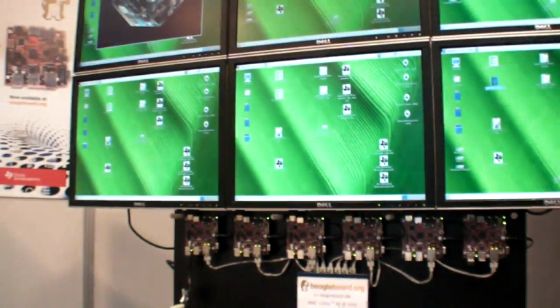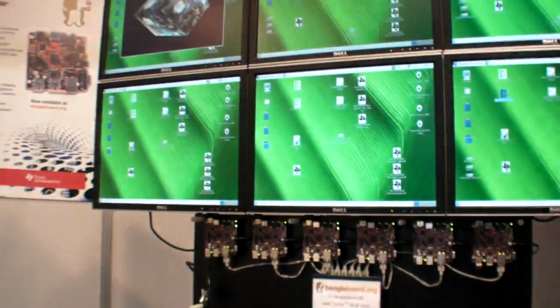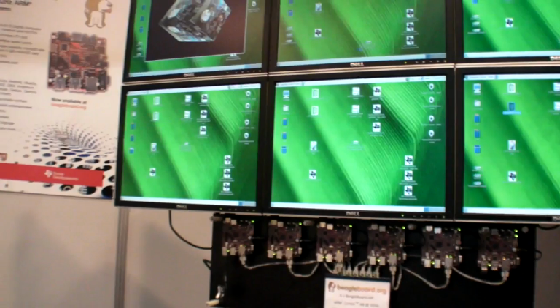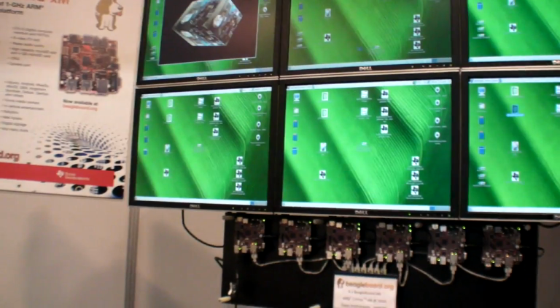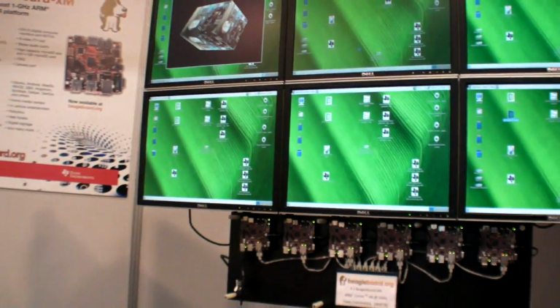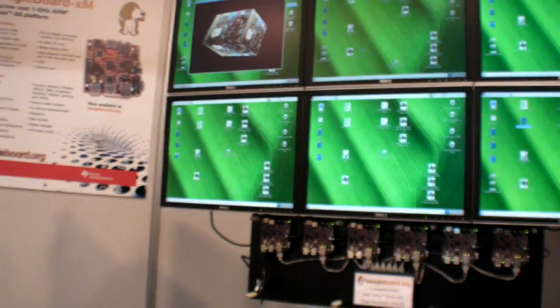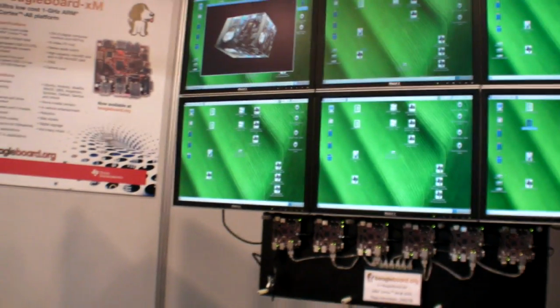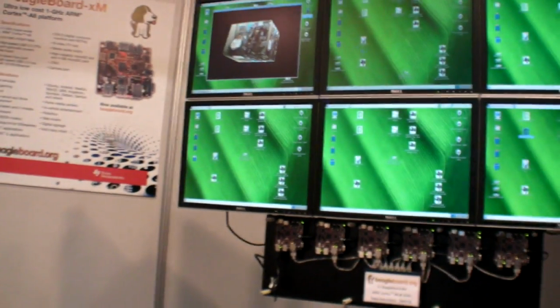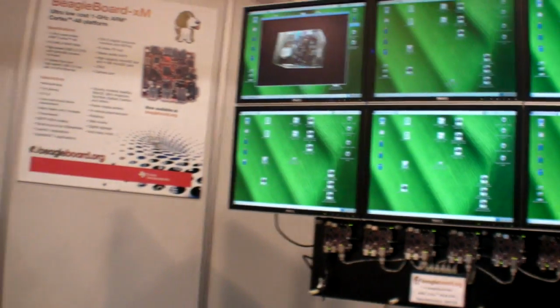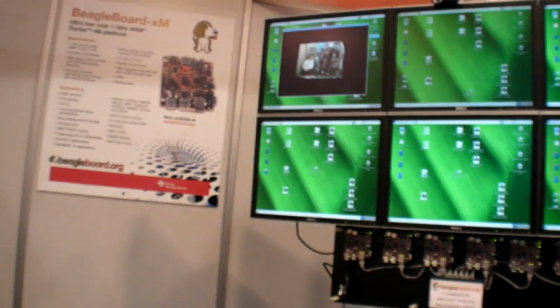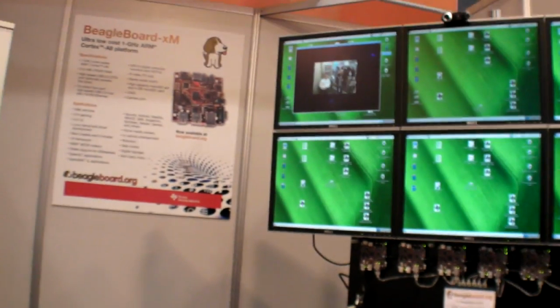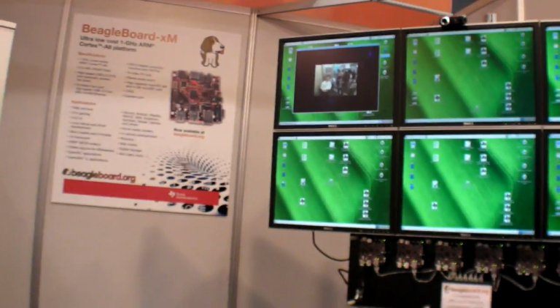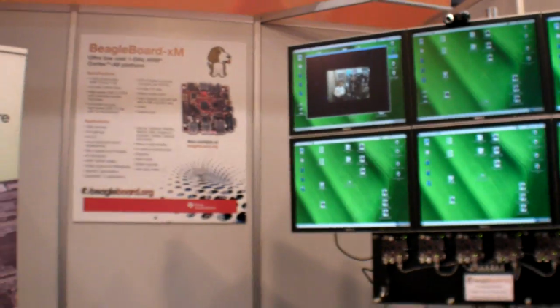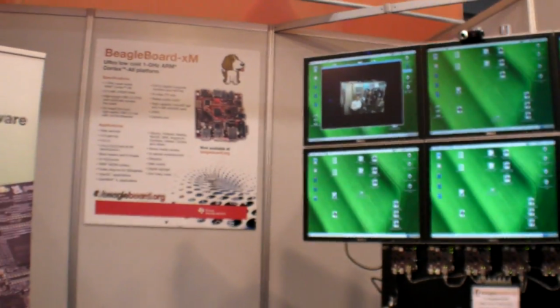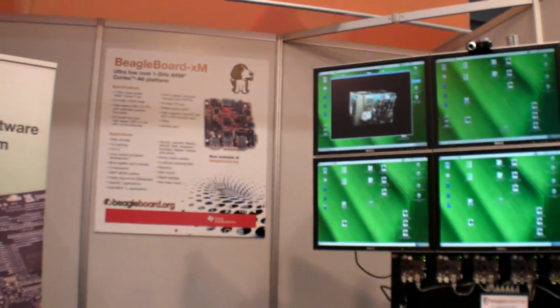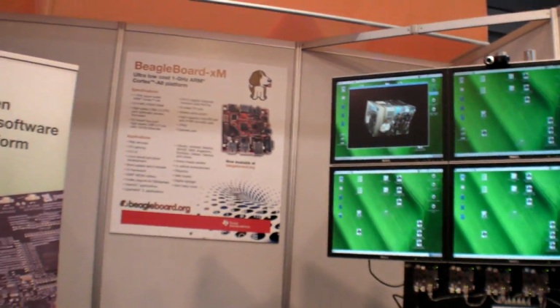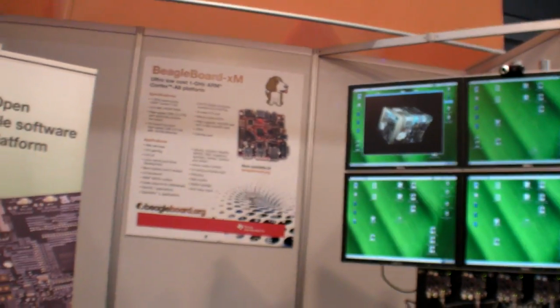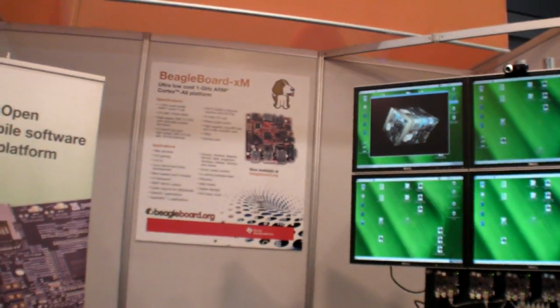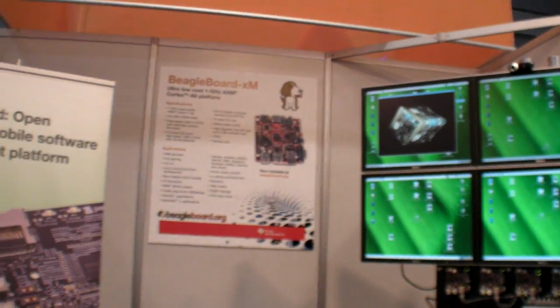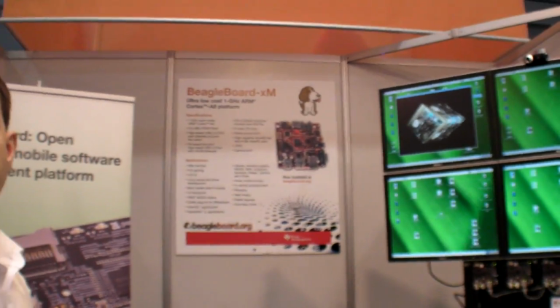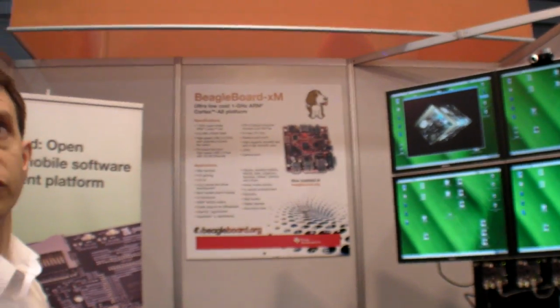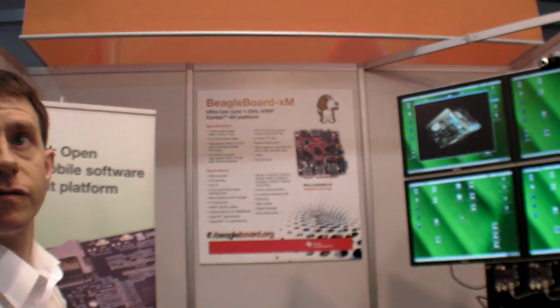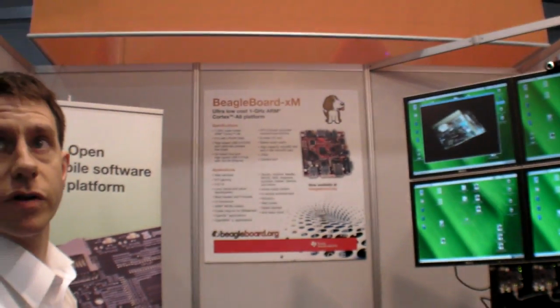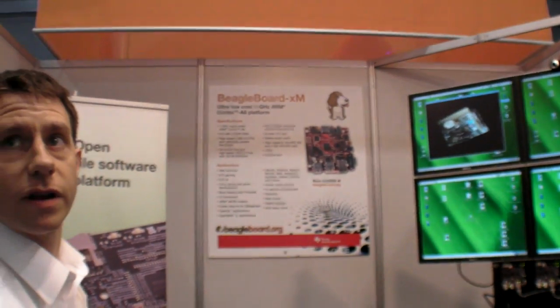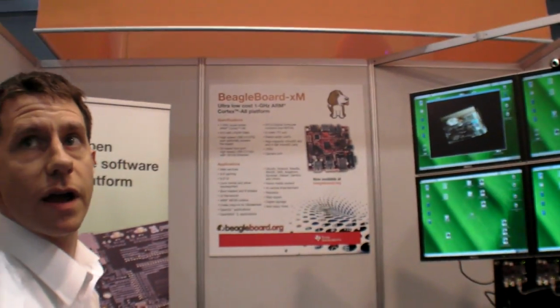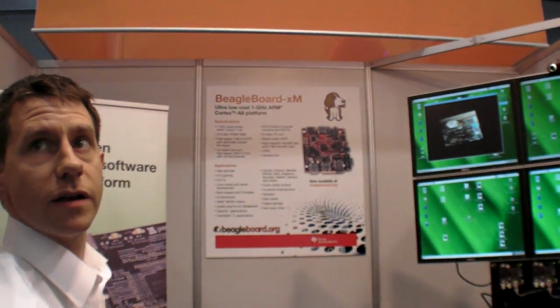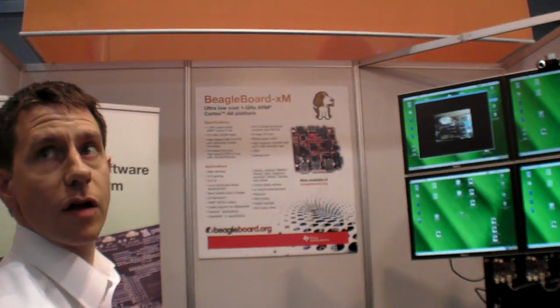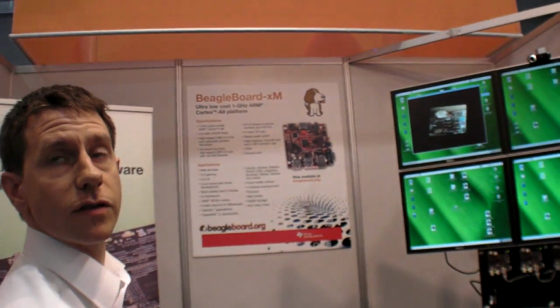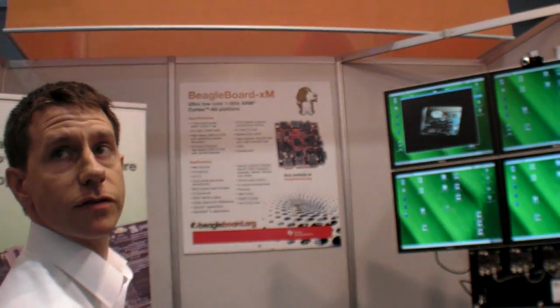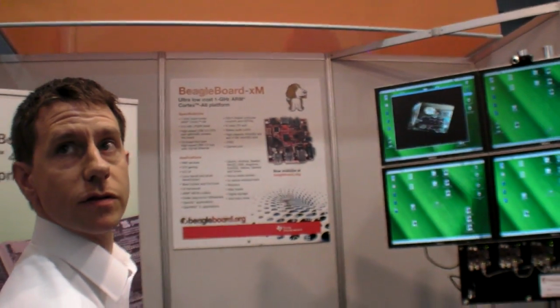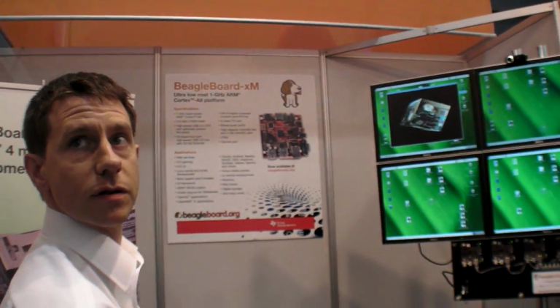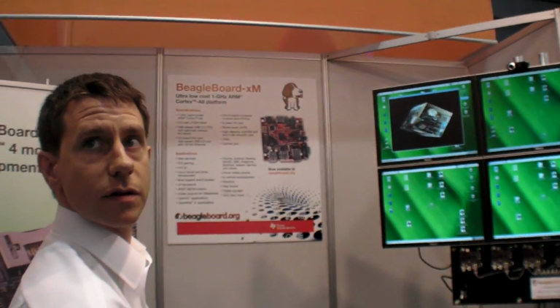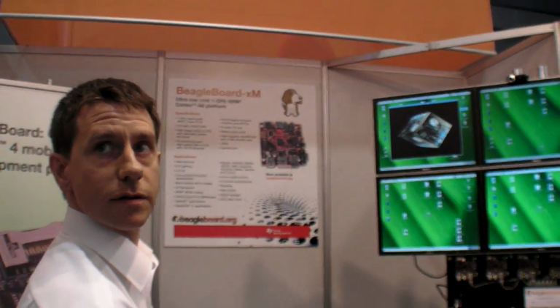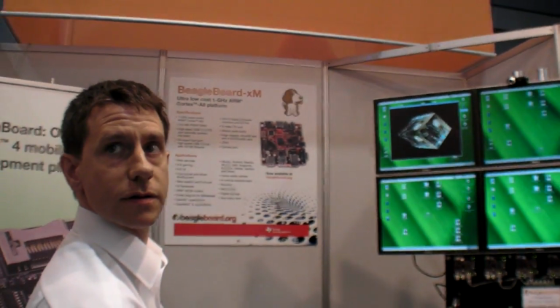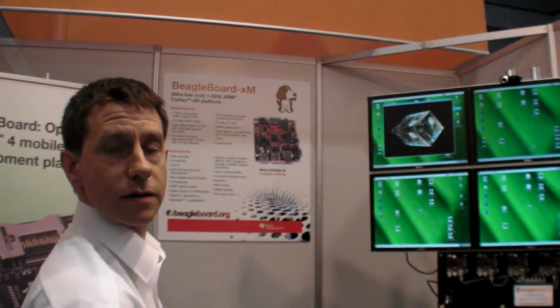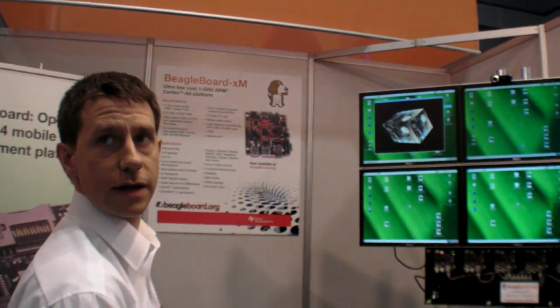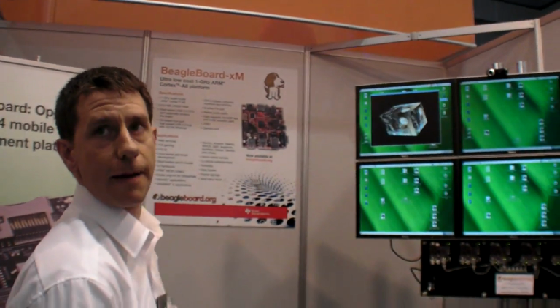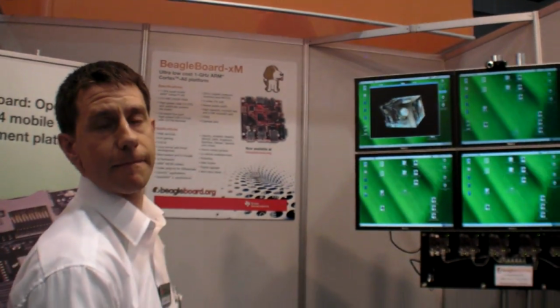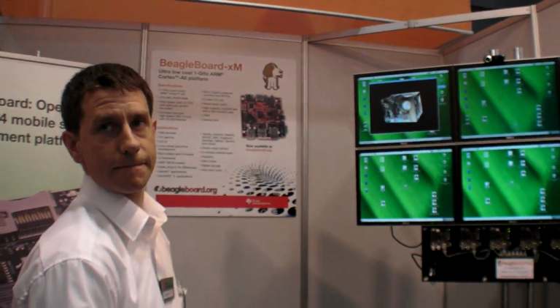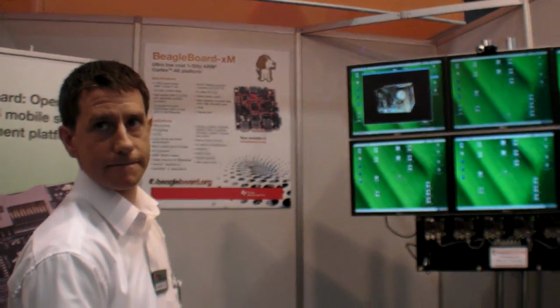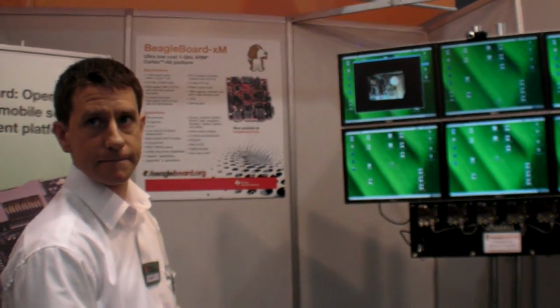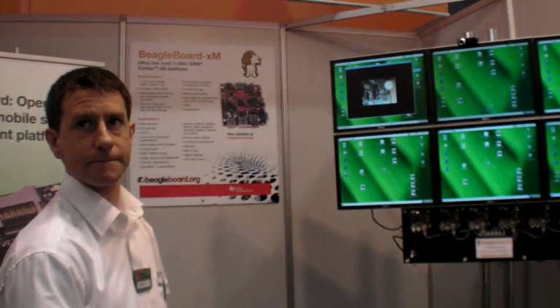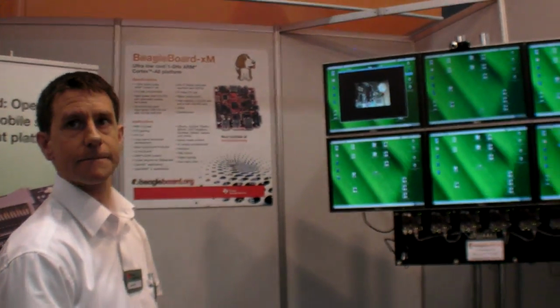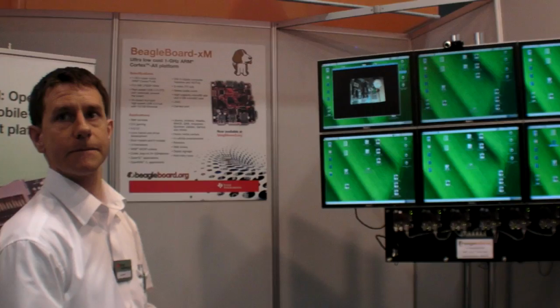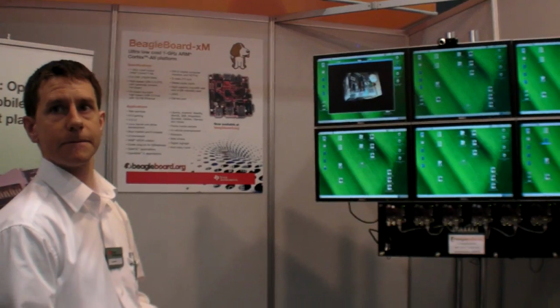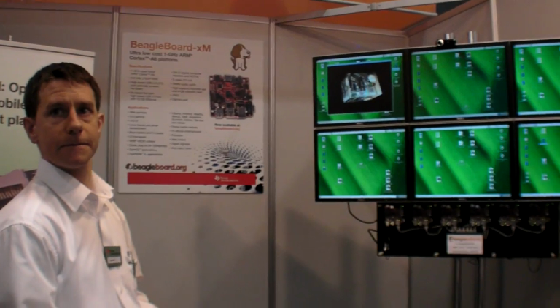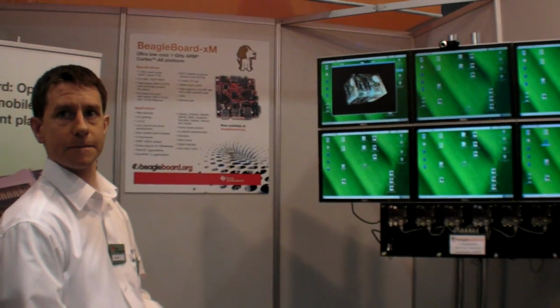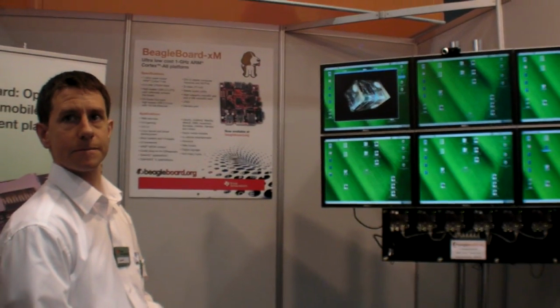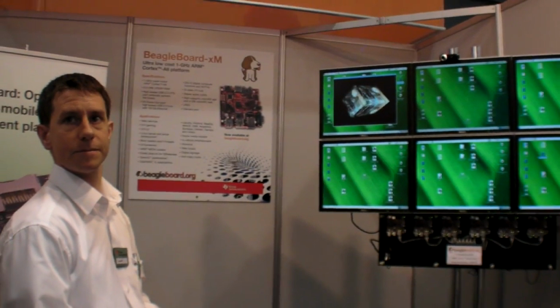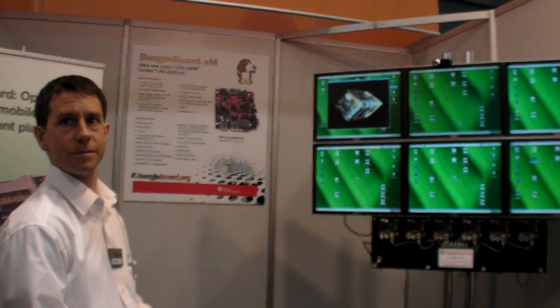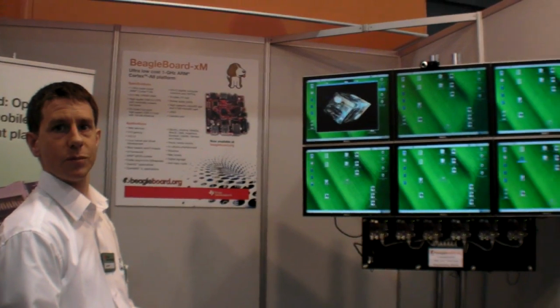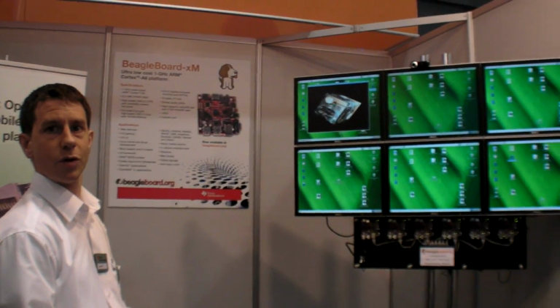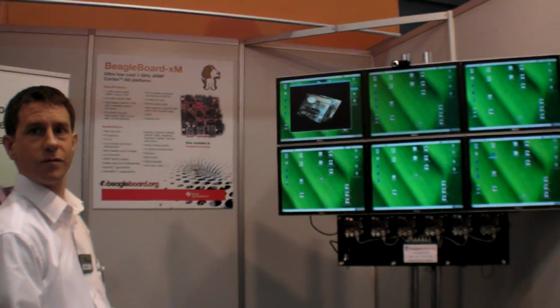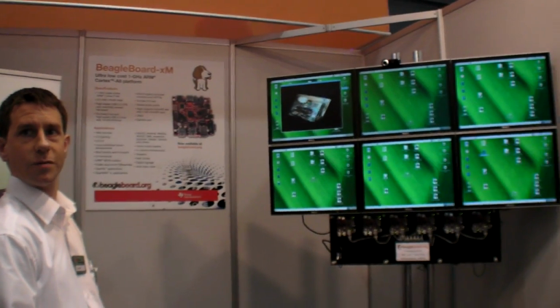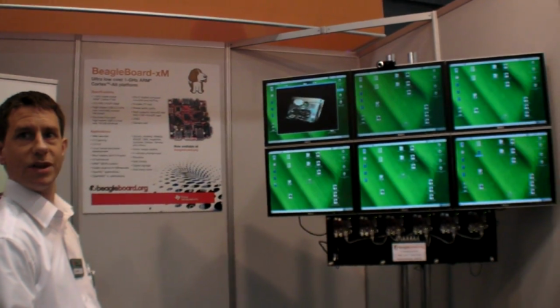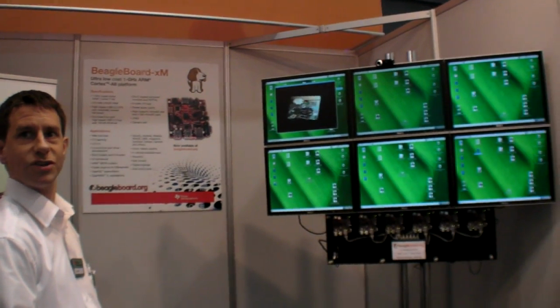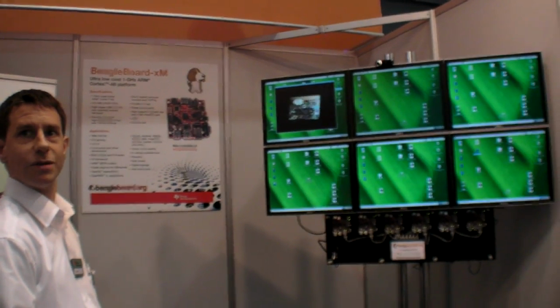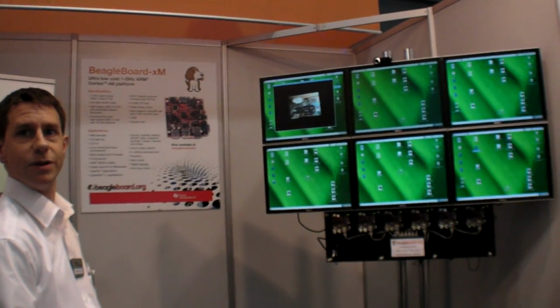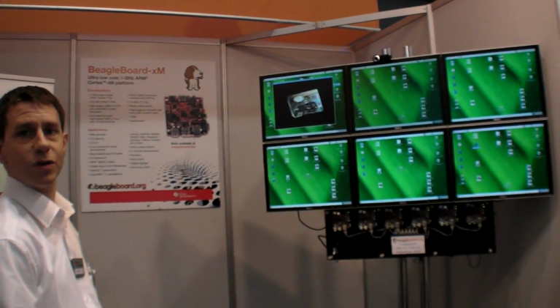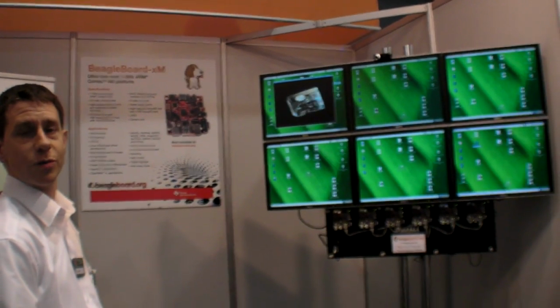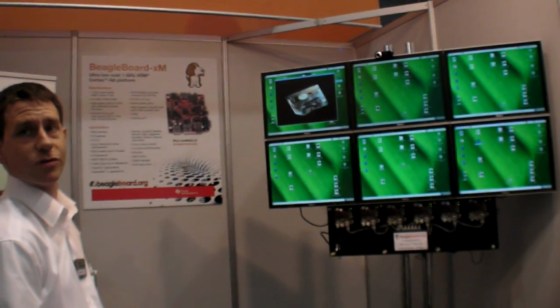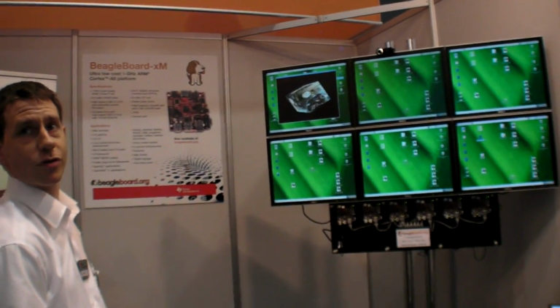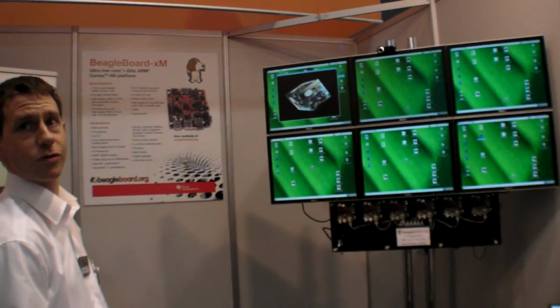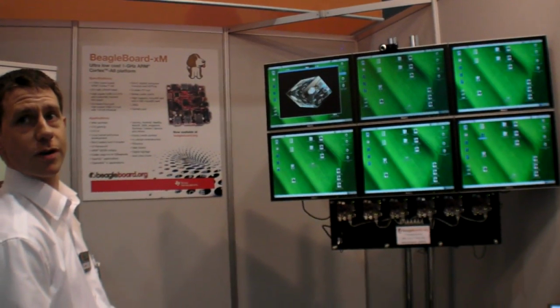It's a very cheap price. How much is it? $149. More information at beagleboard.org.